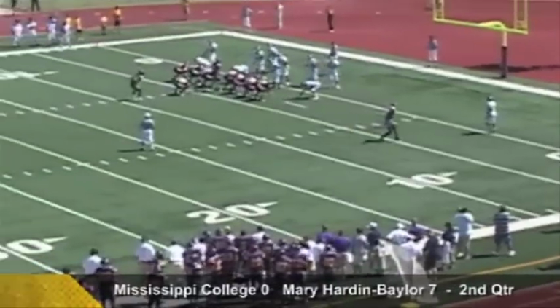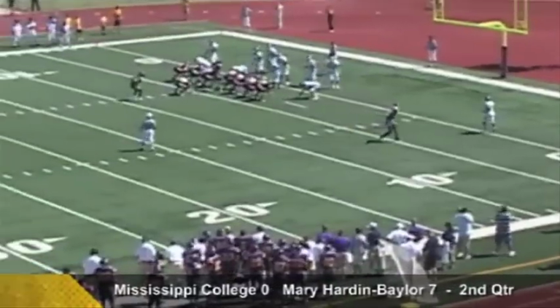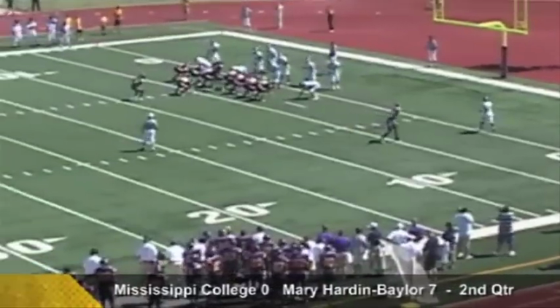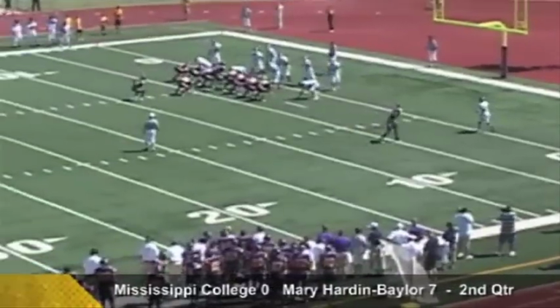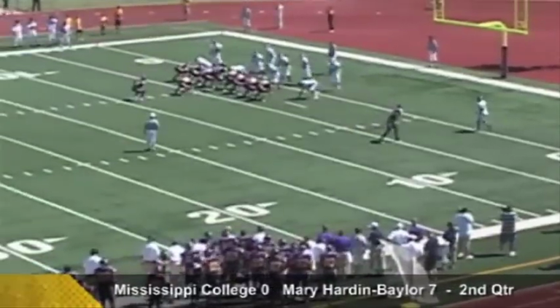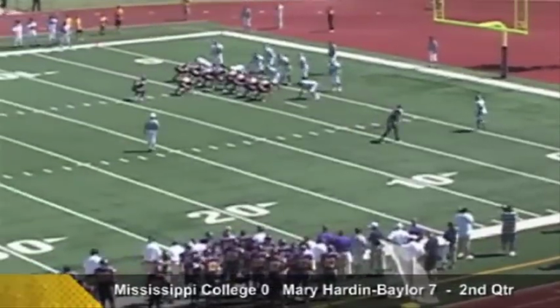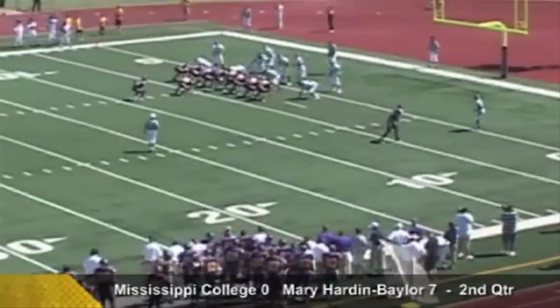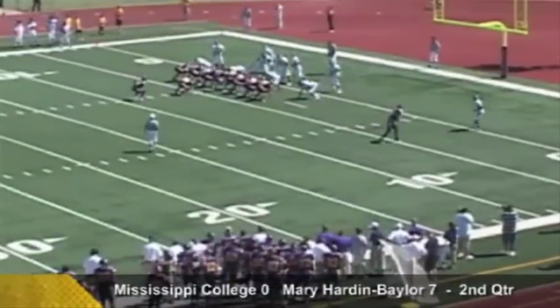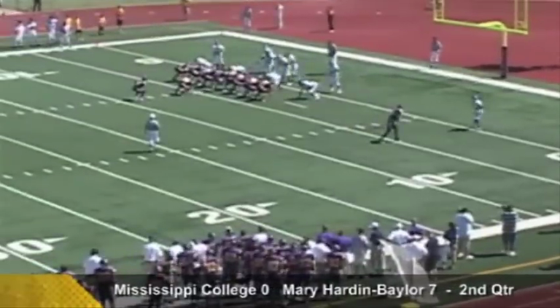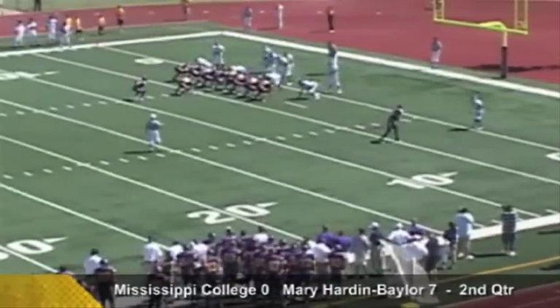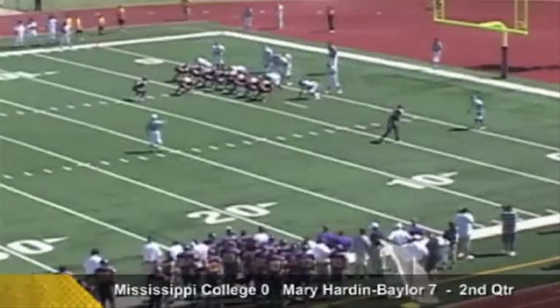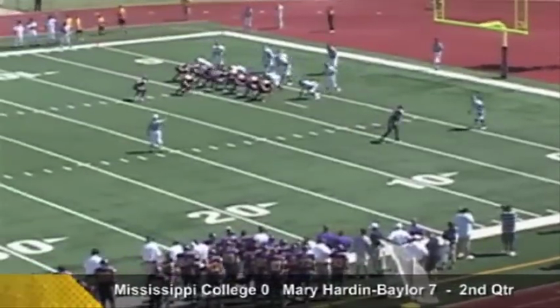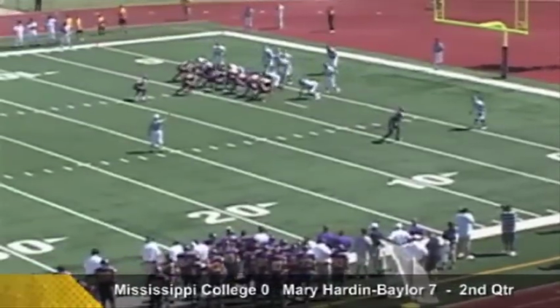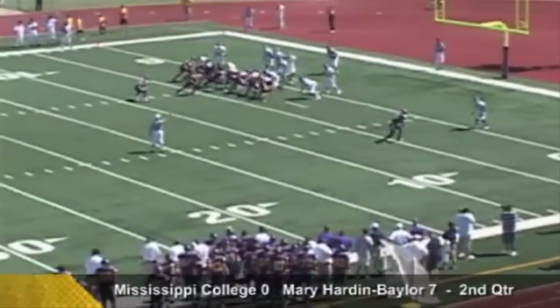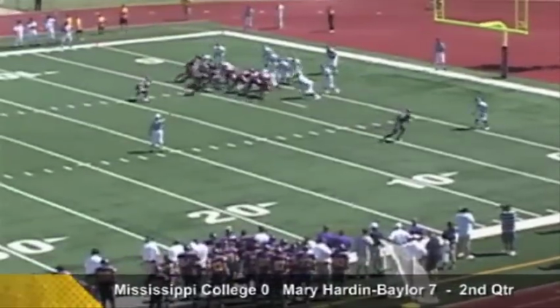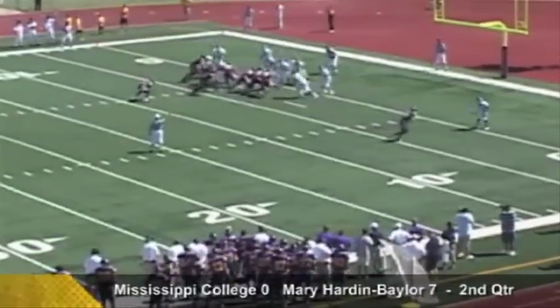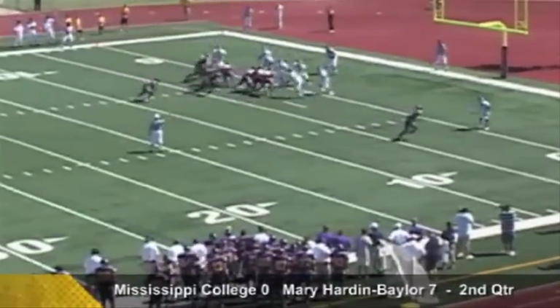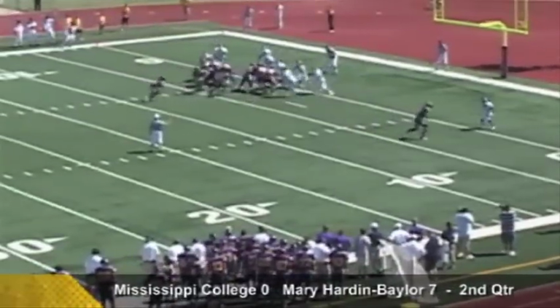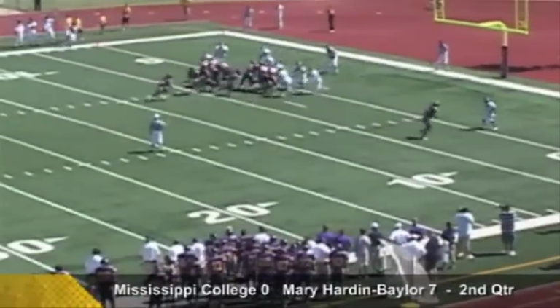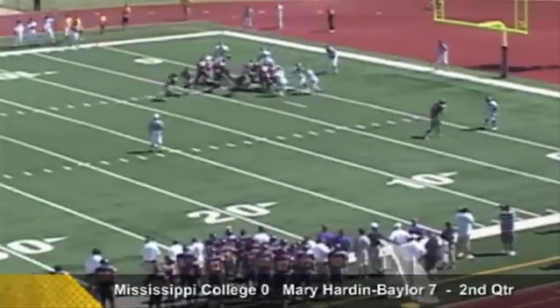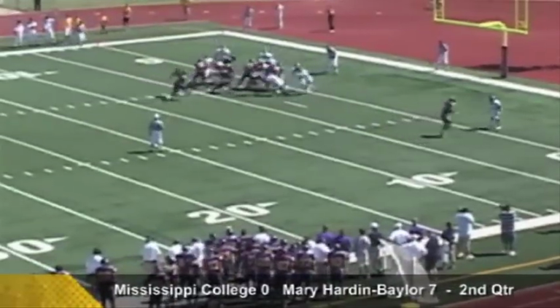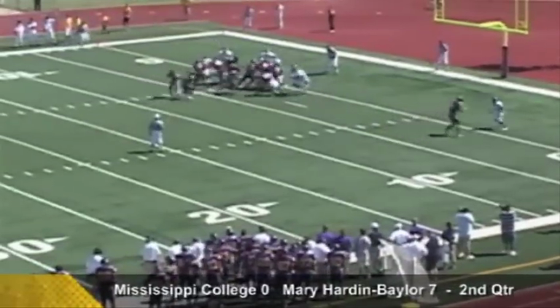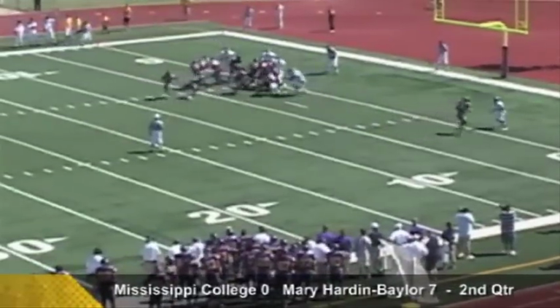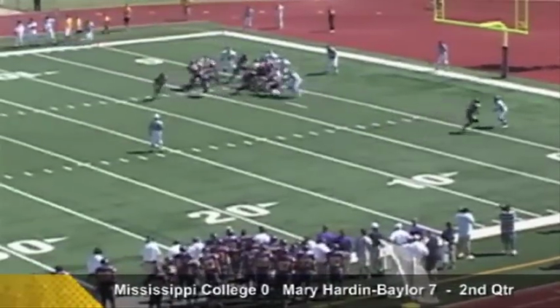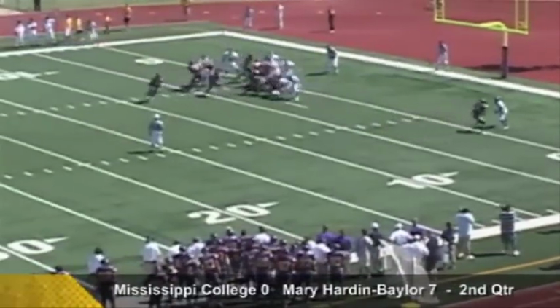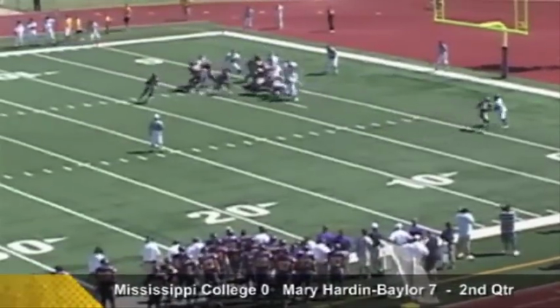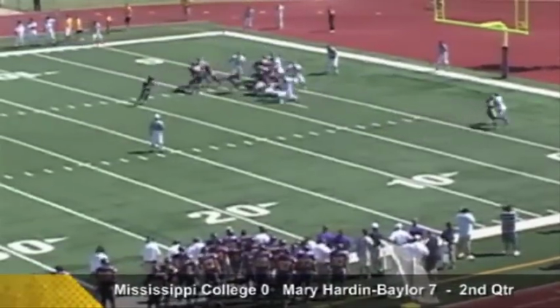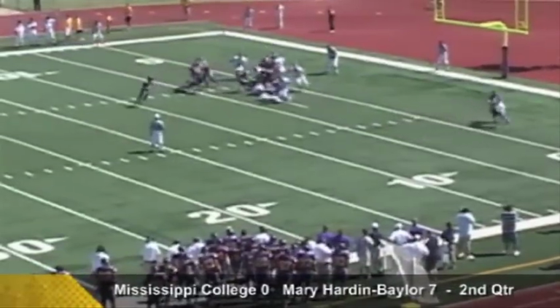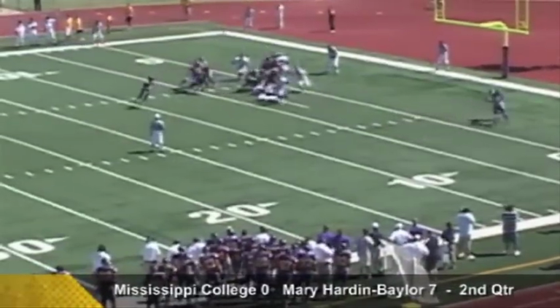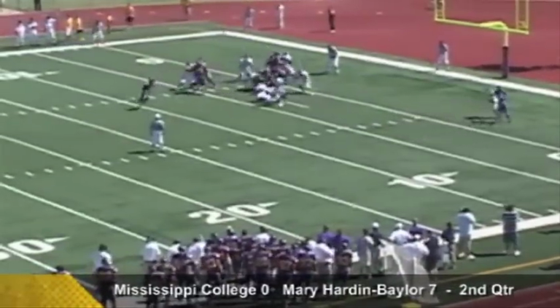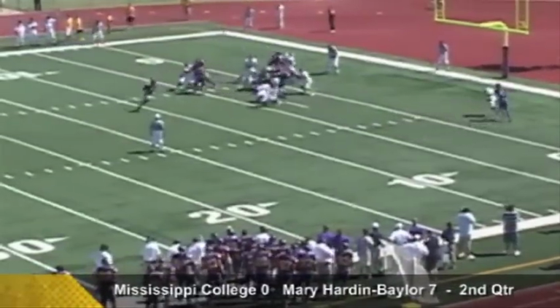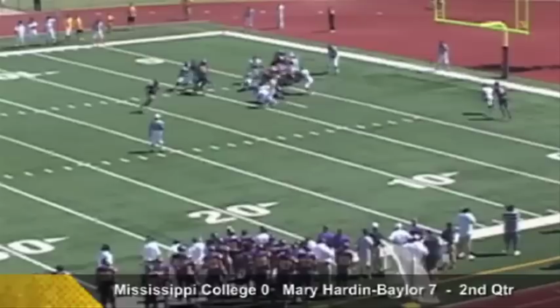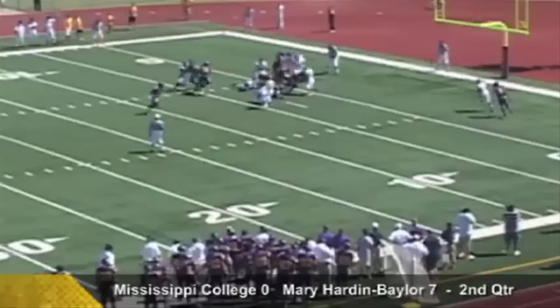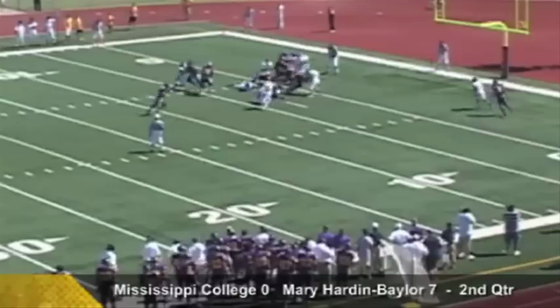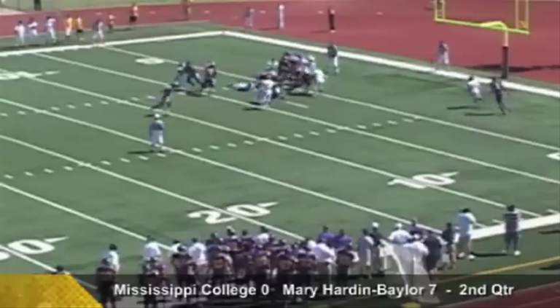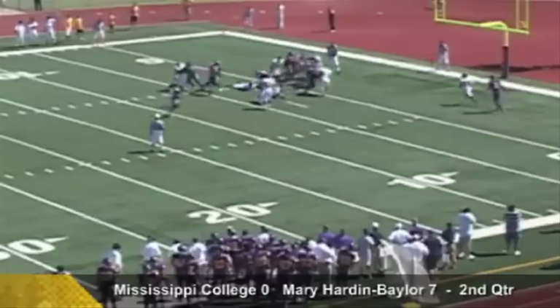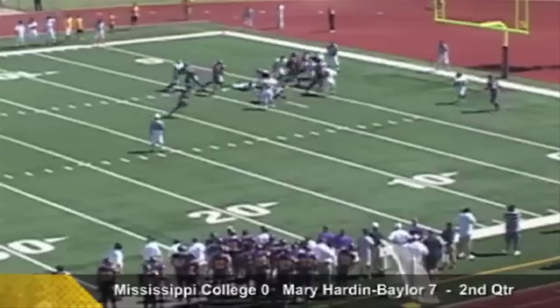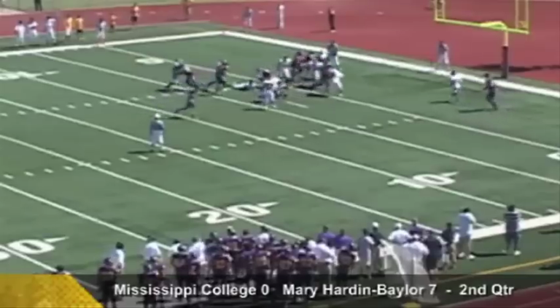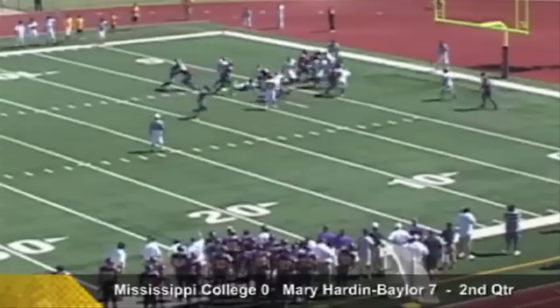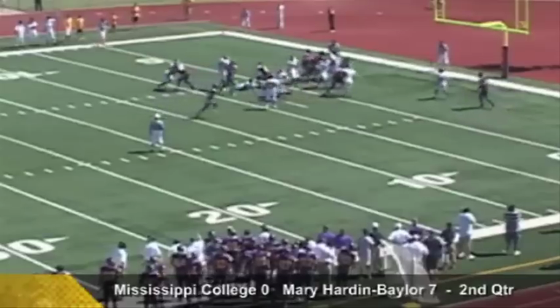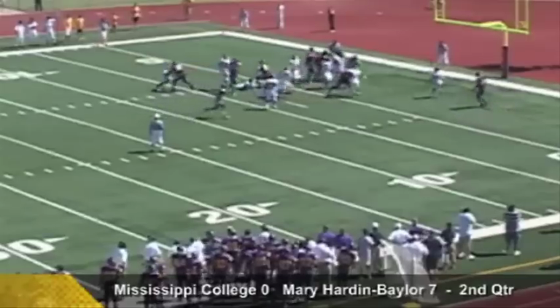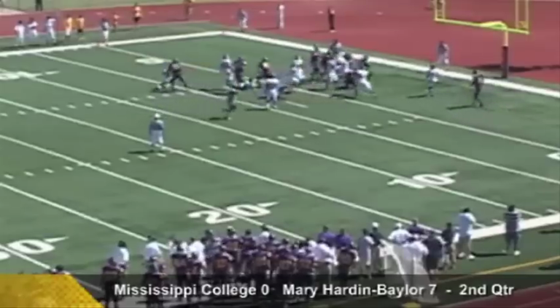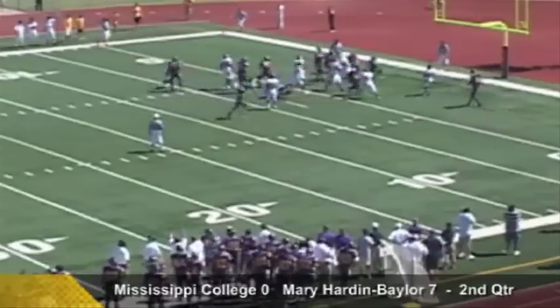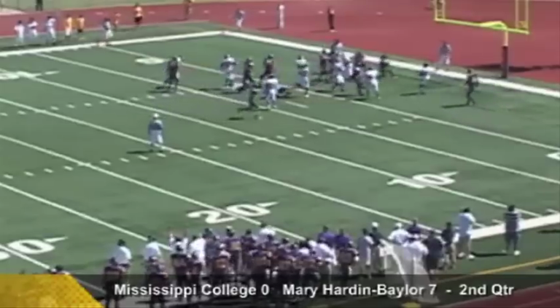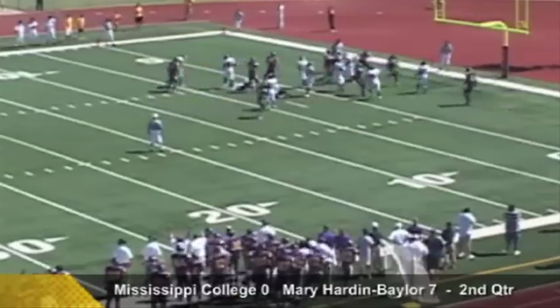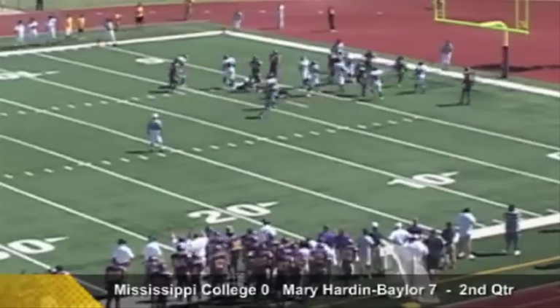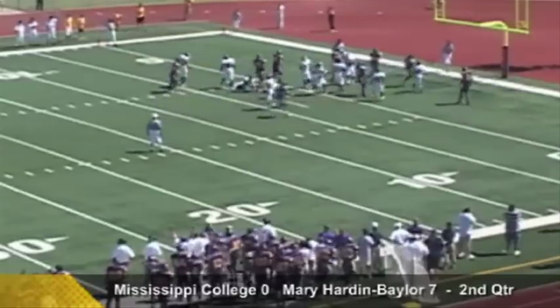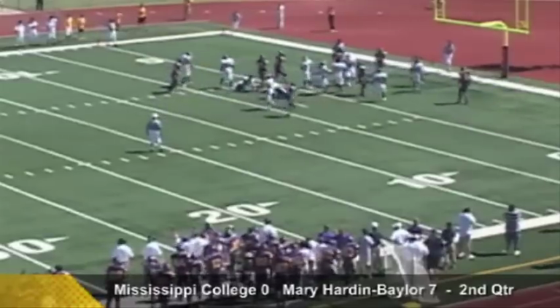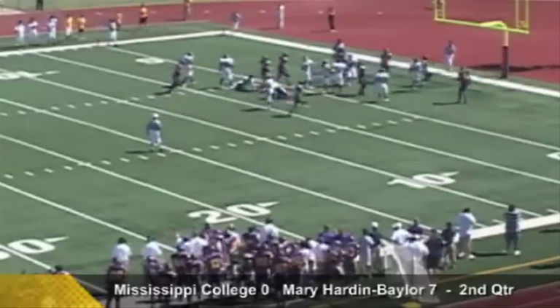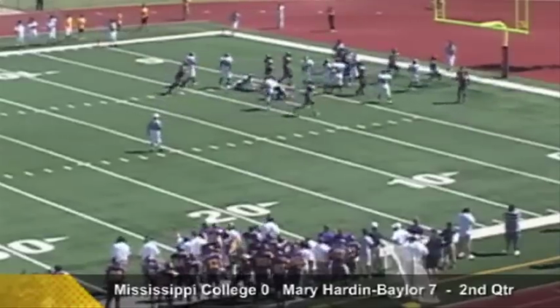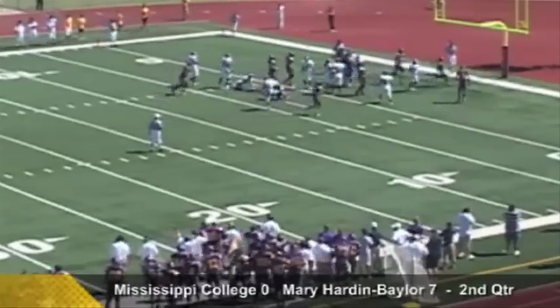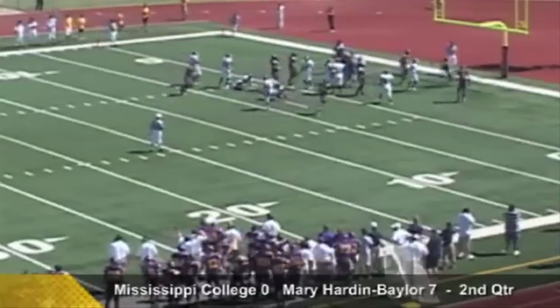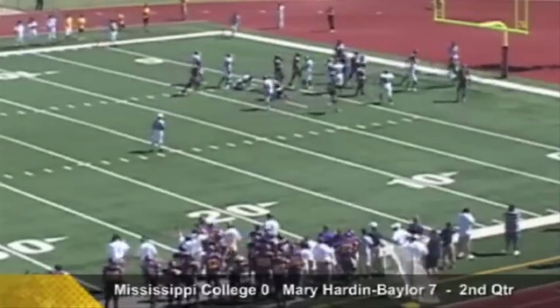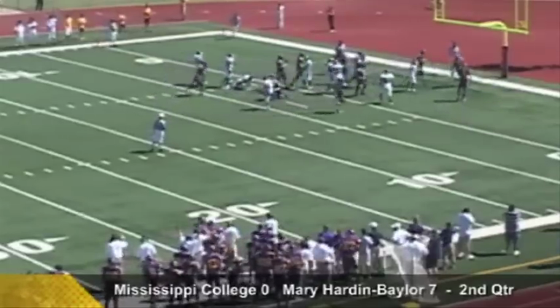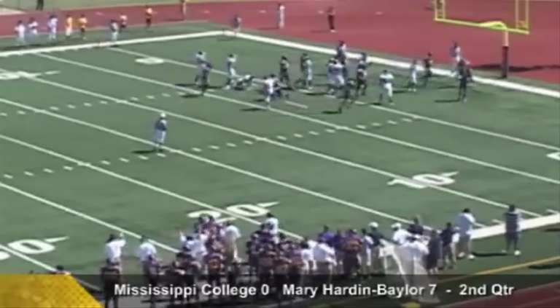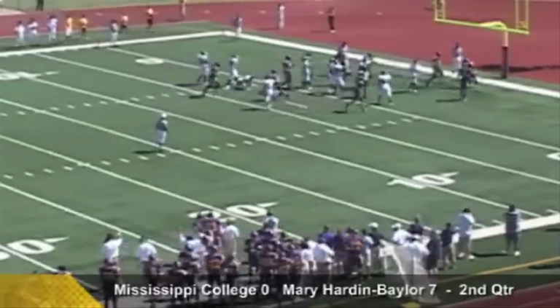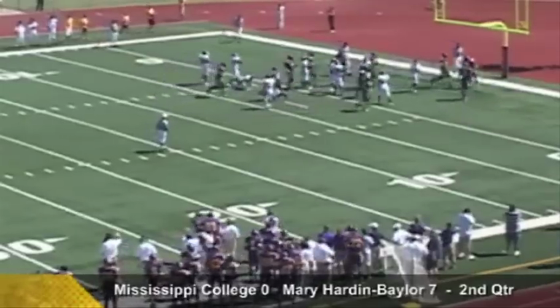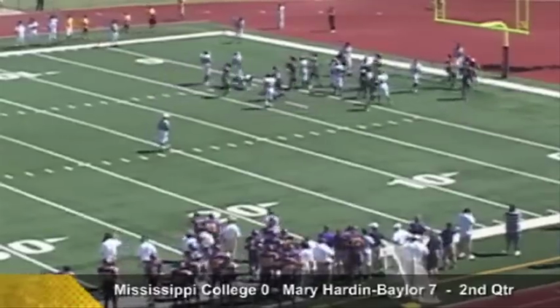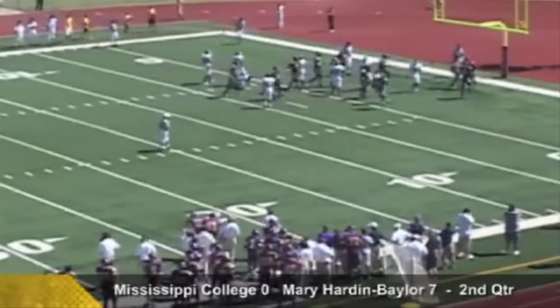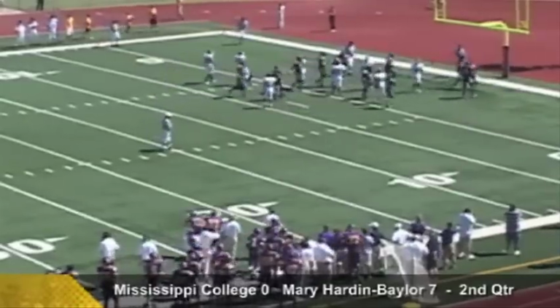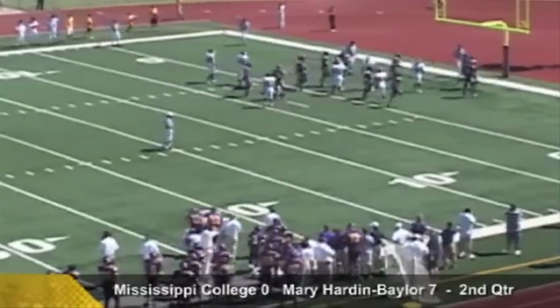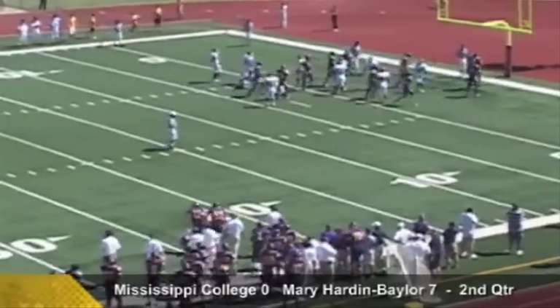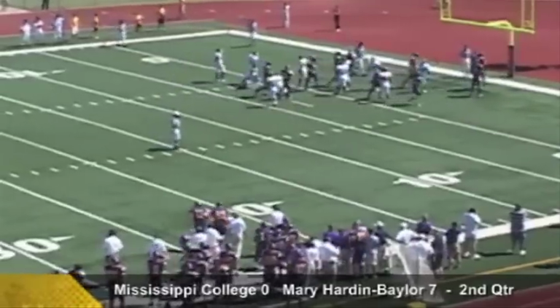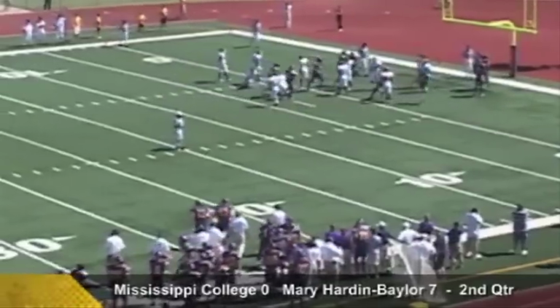Hurries him up to the line, backs in the I-formation on the draw. Daniels straight ahead, robs his way in for the touchdown!